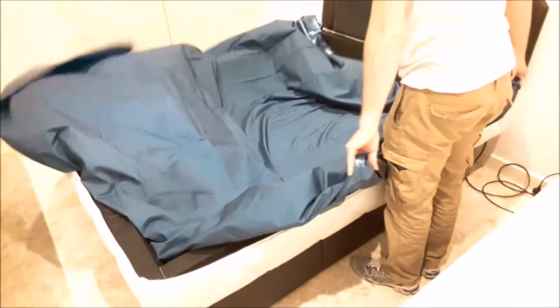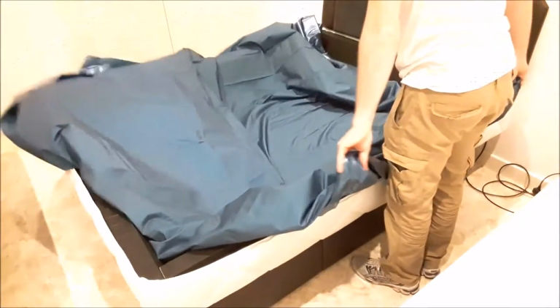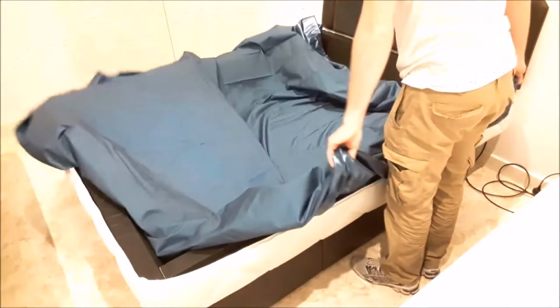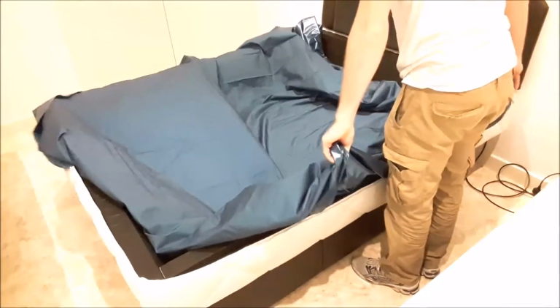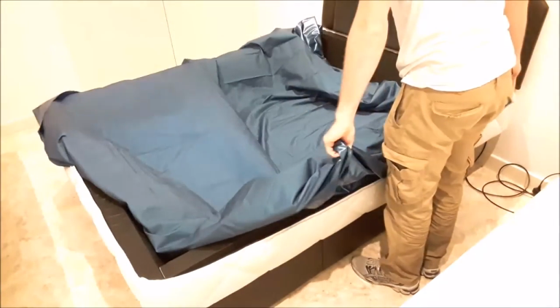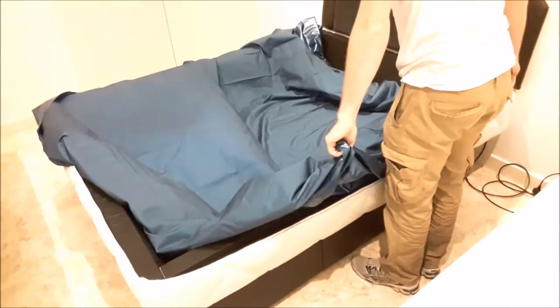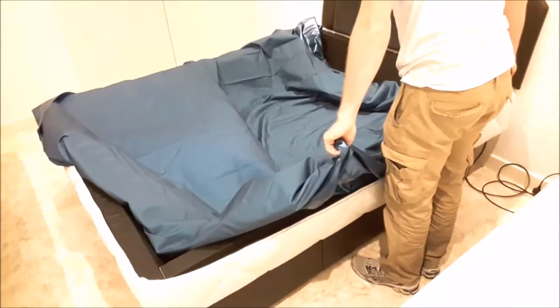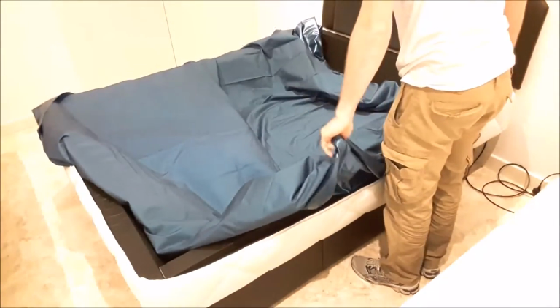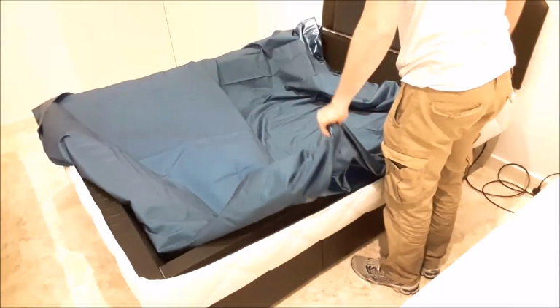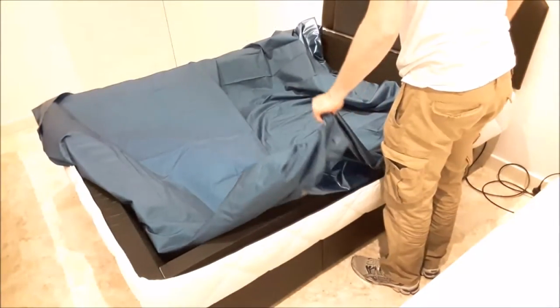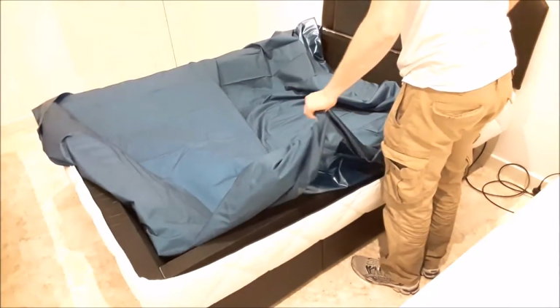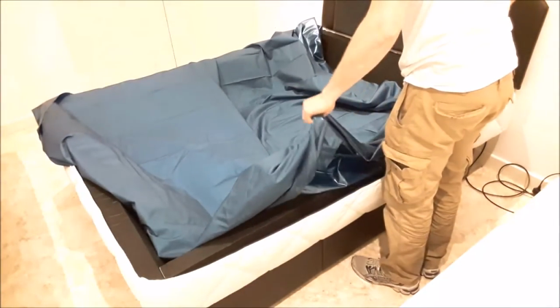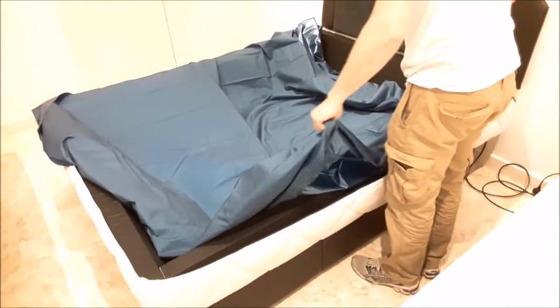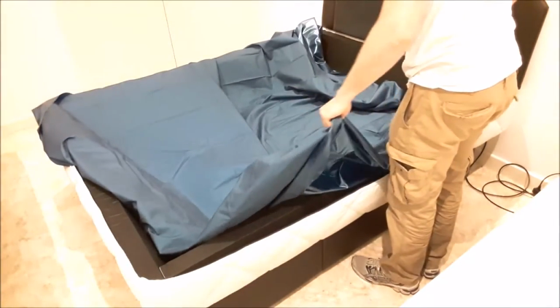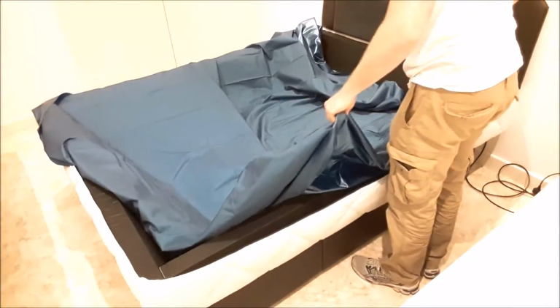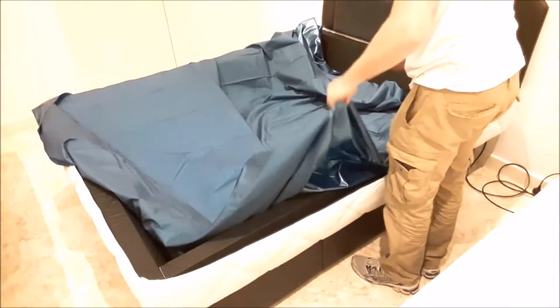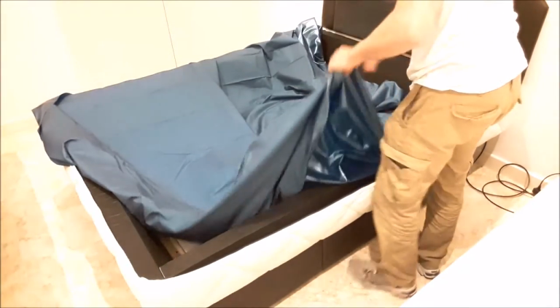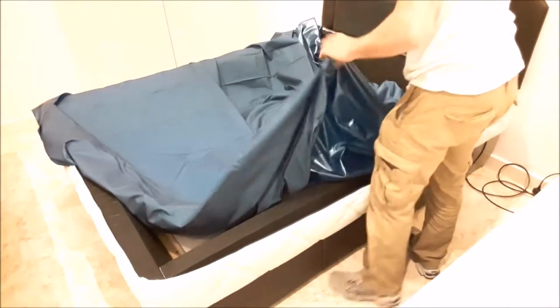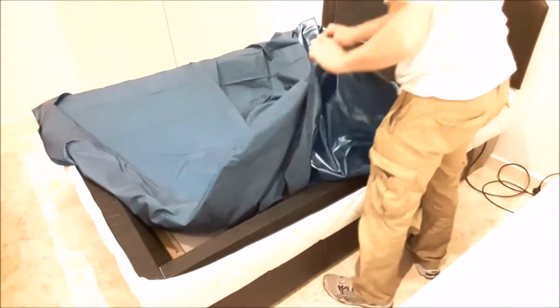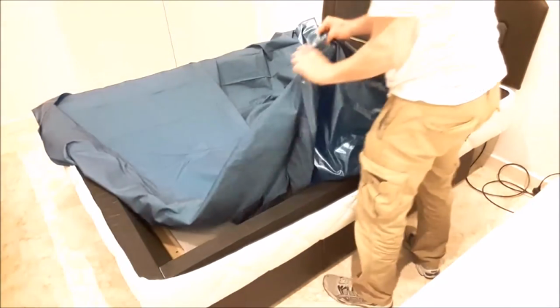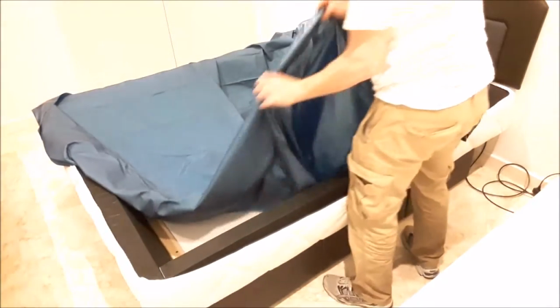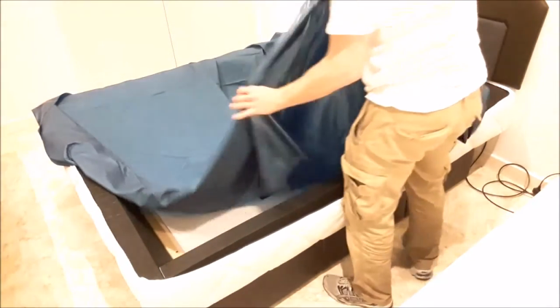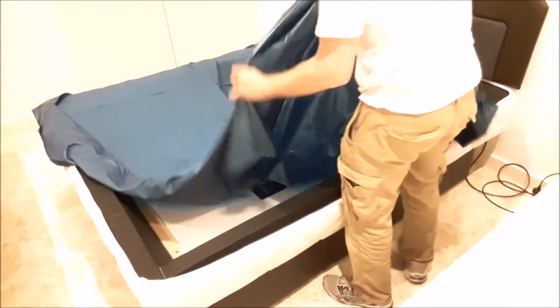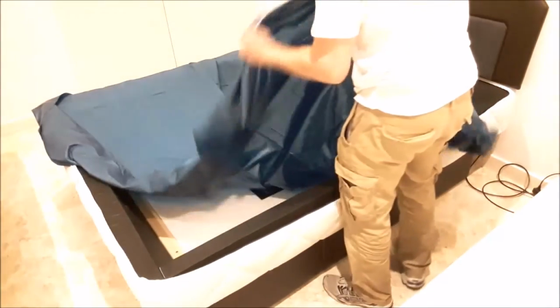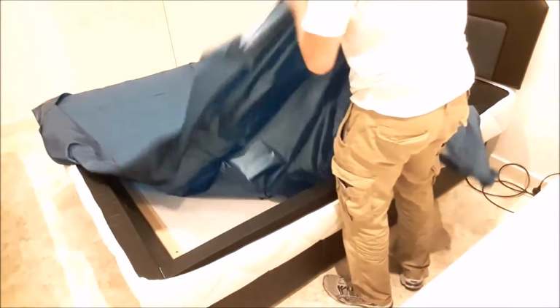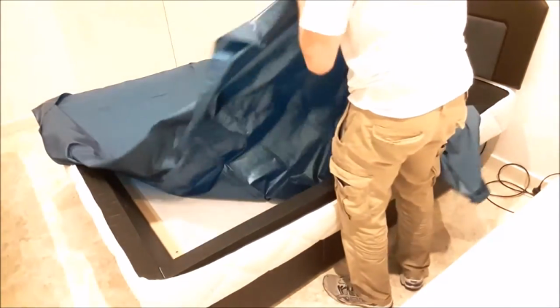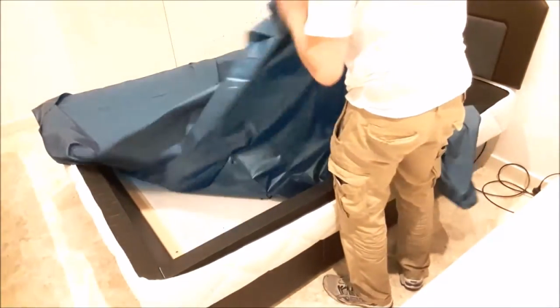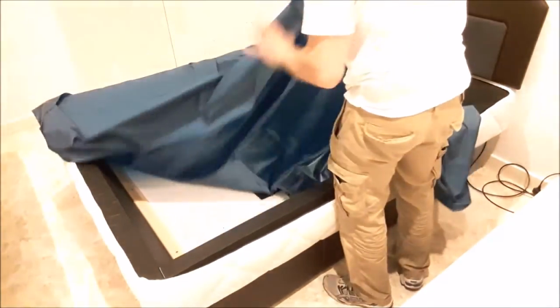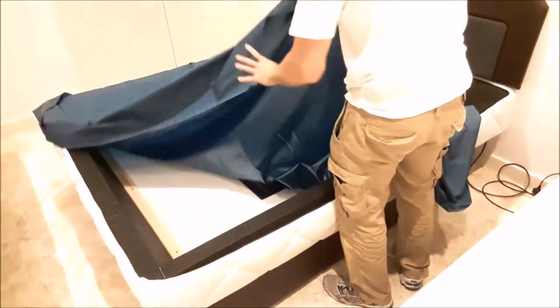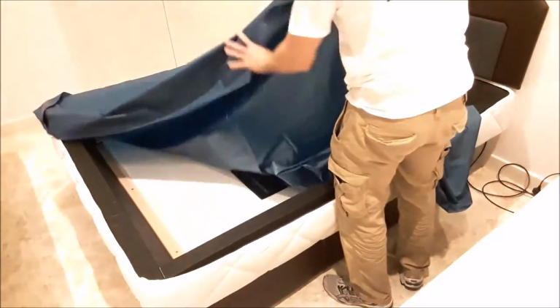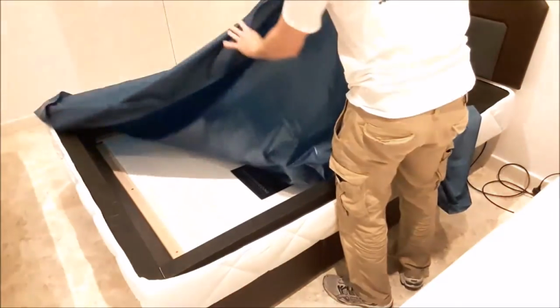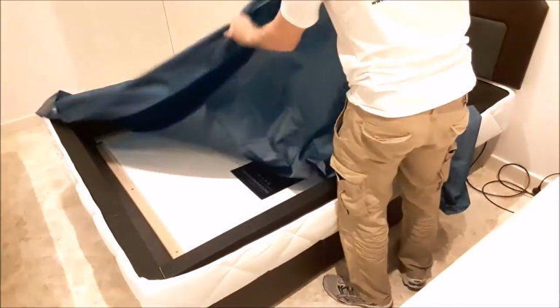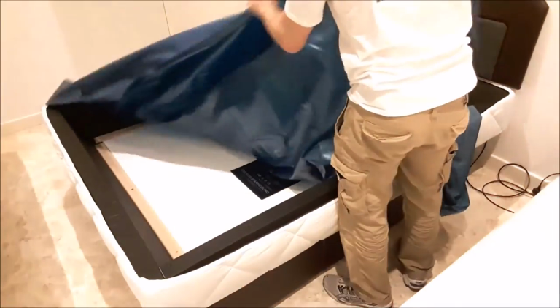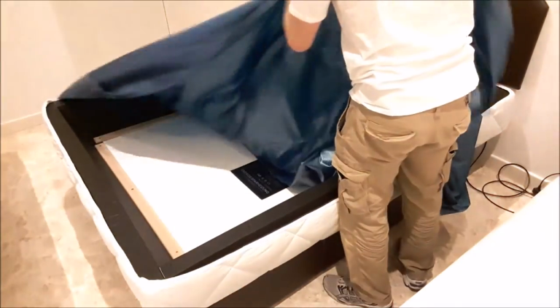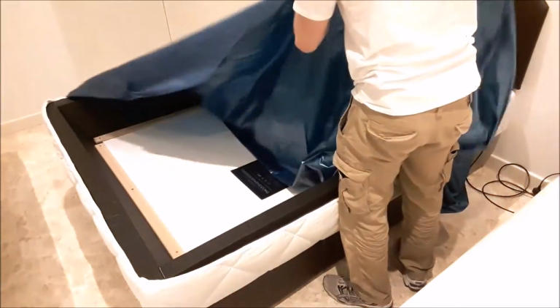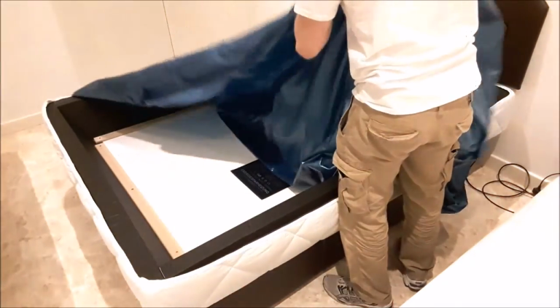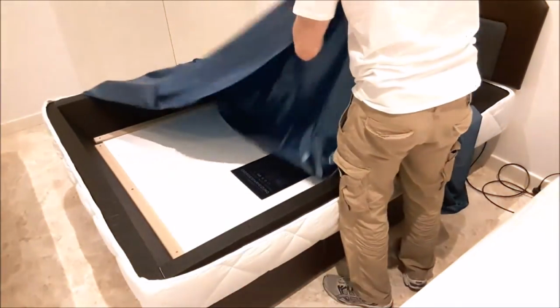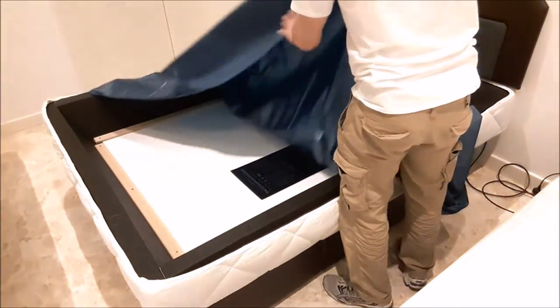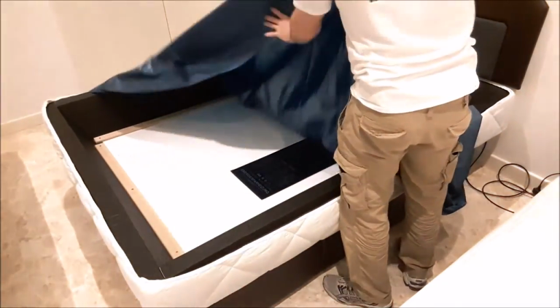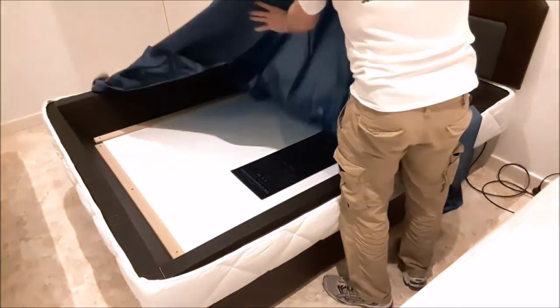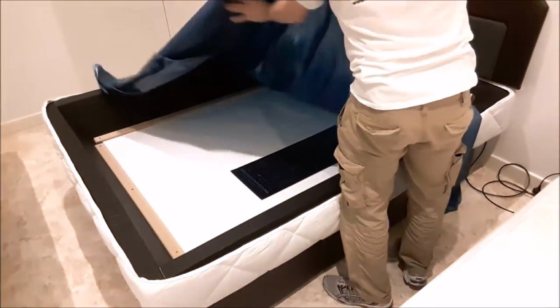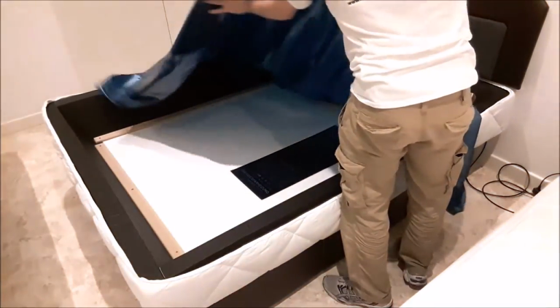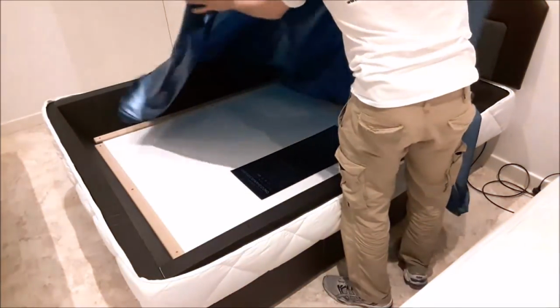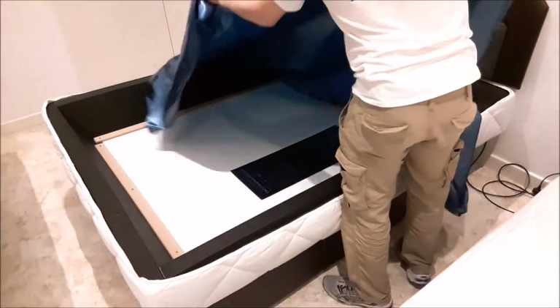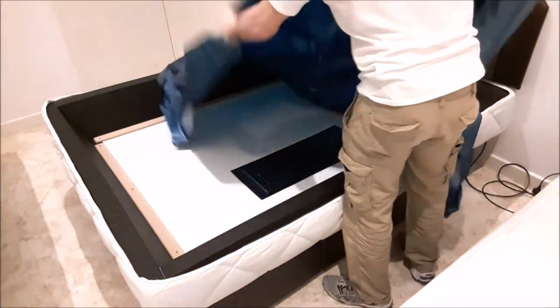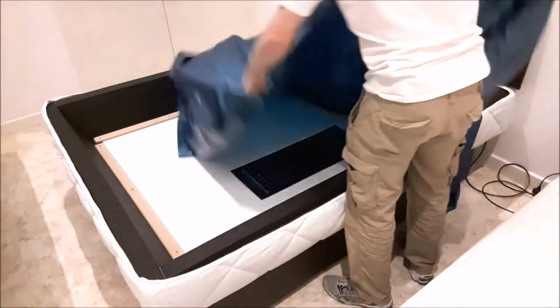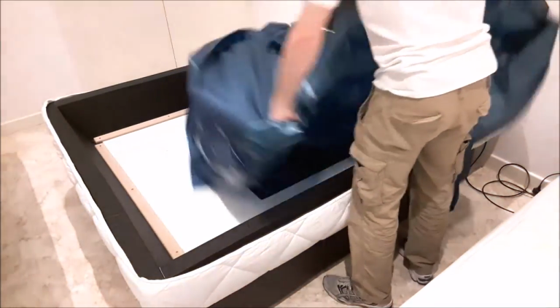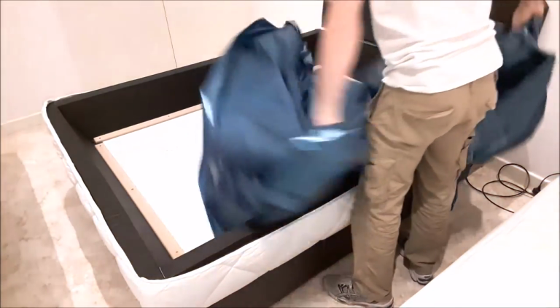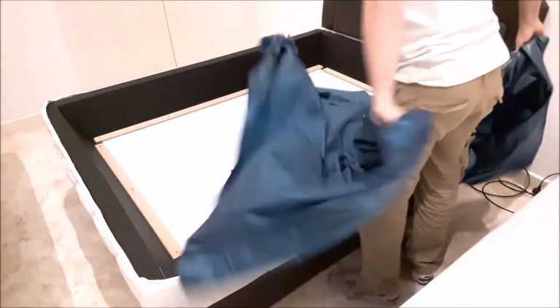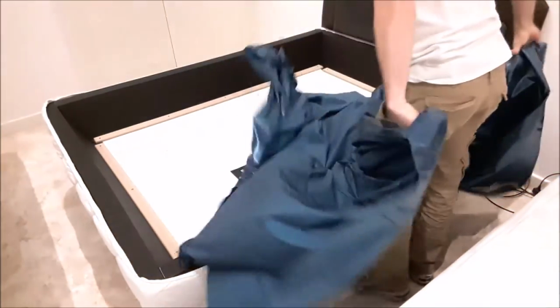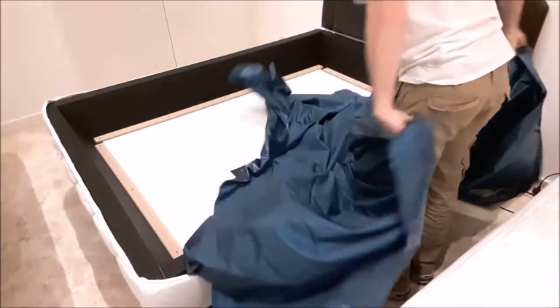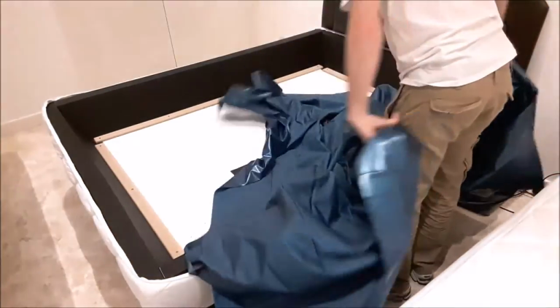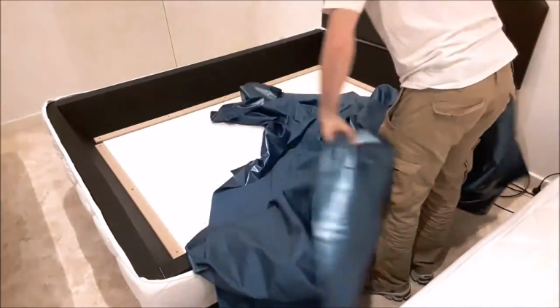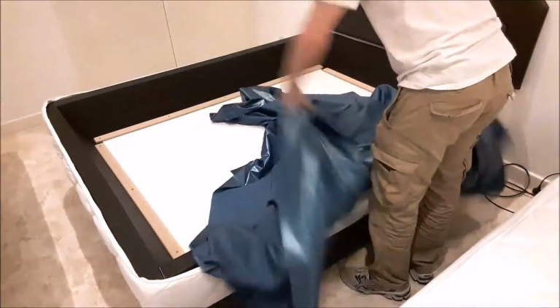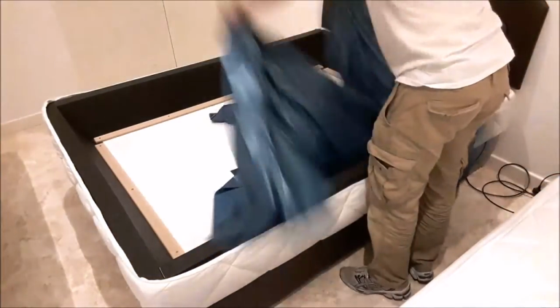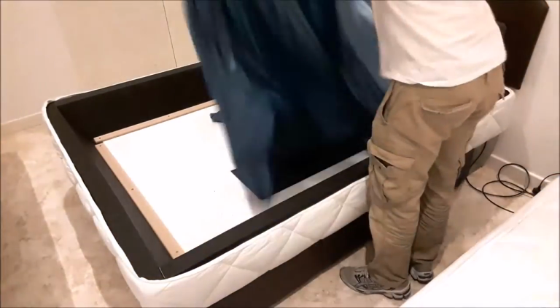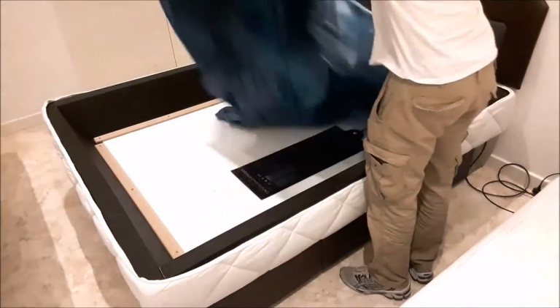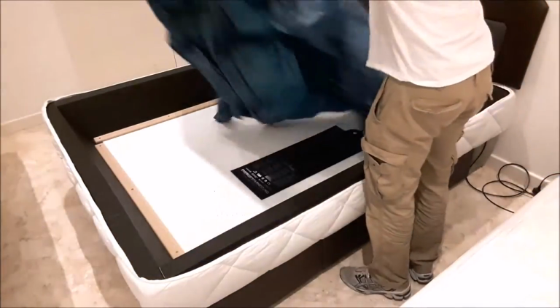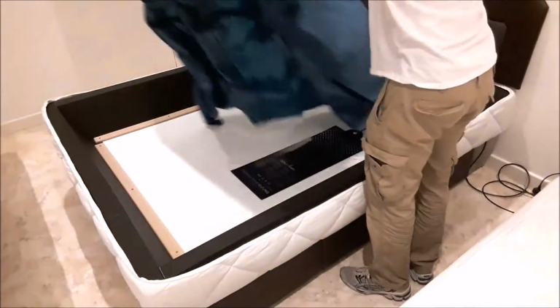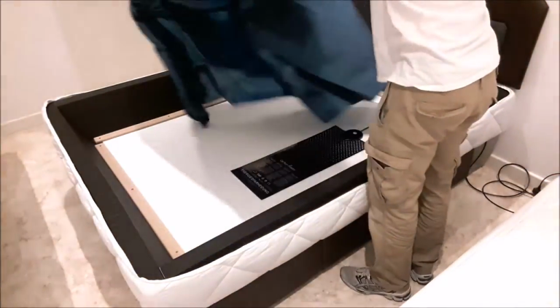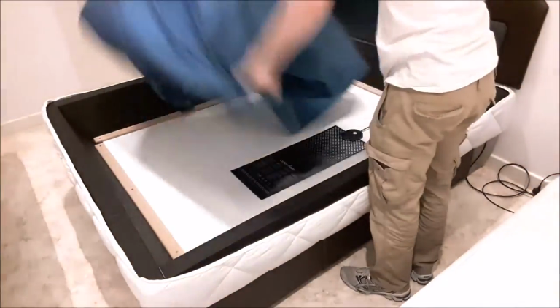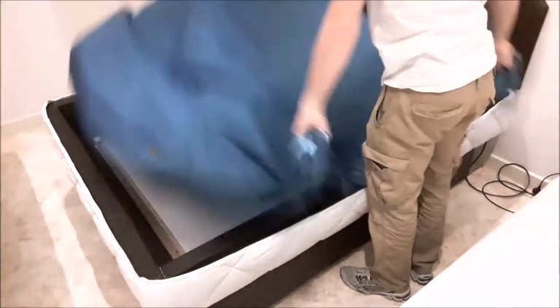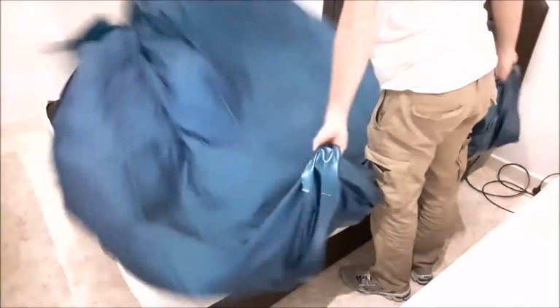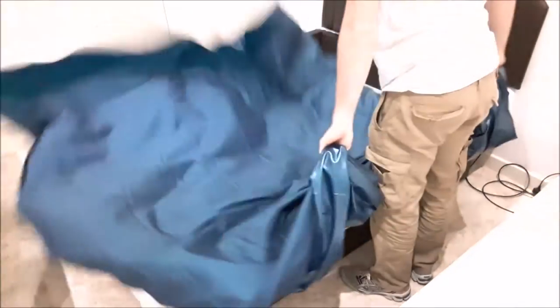There is a length and a width to your safety liner, so when you are opening it out, make sure you have it turned the right way round.